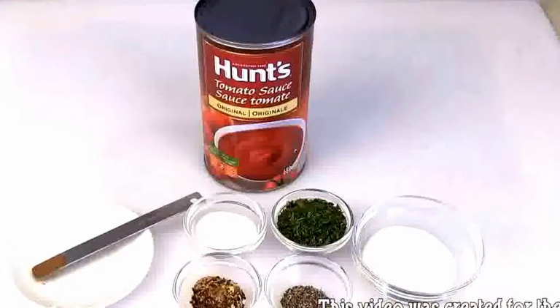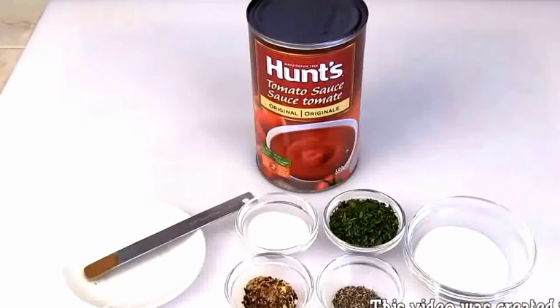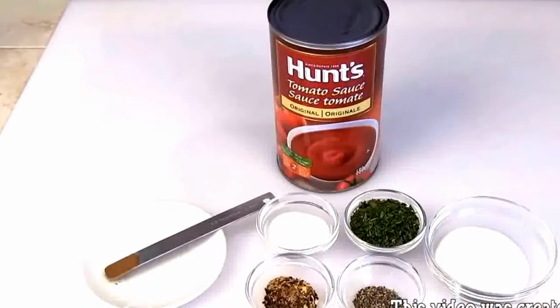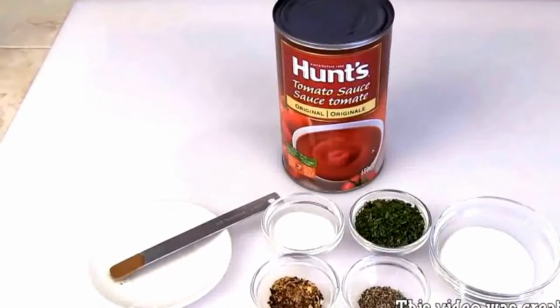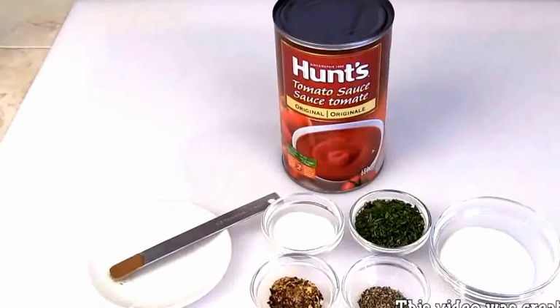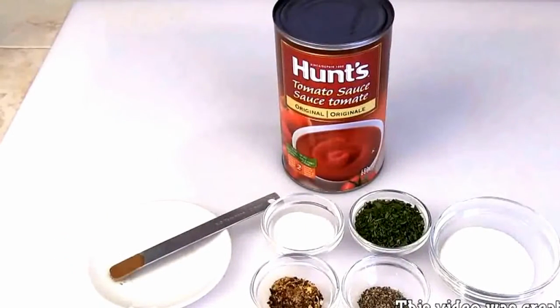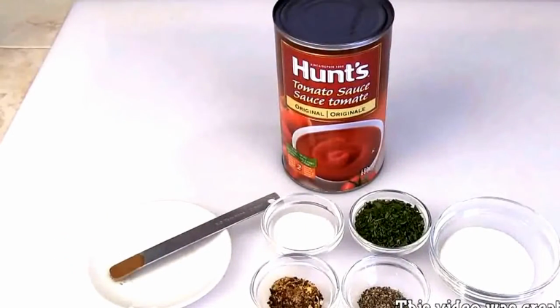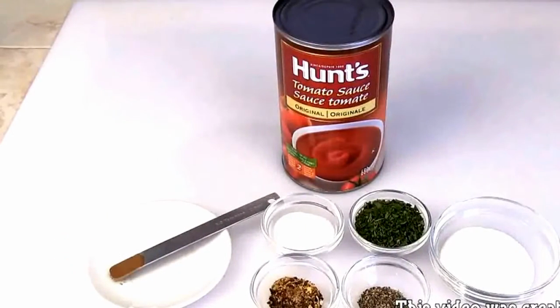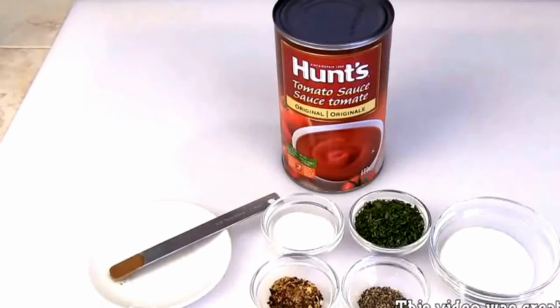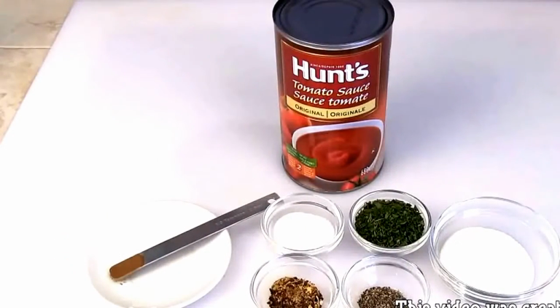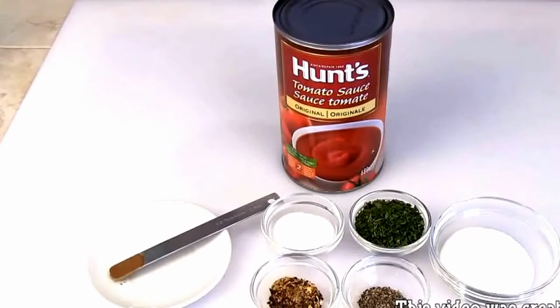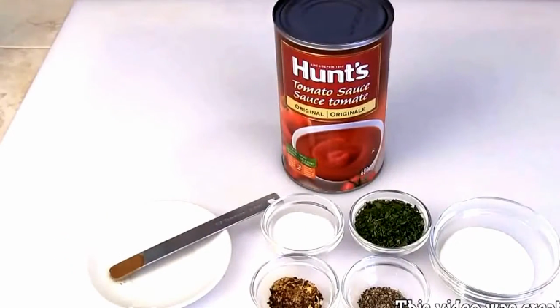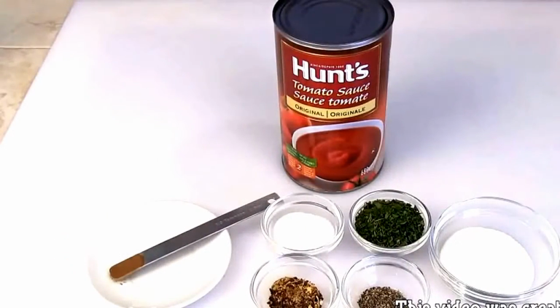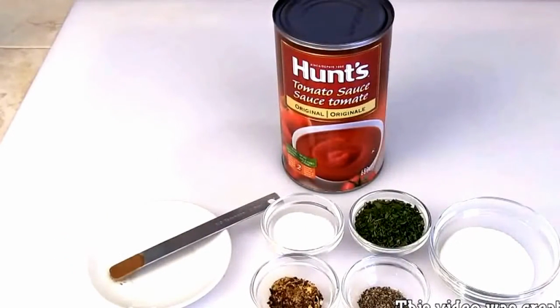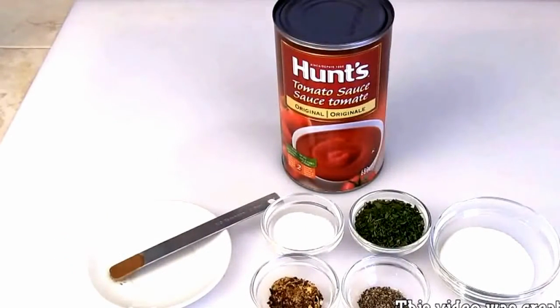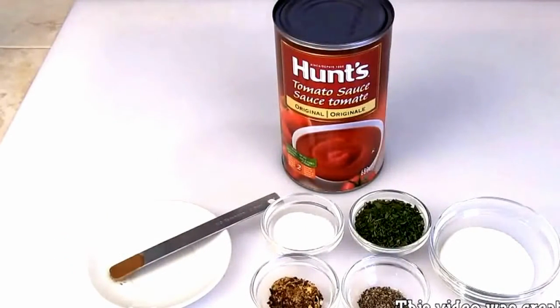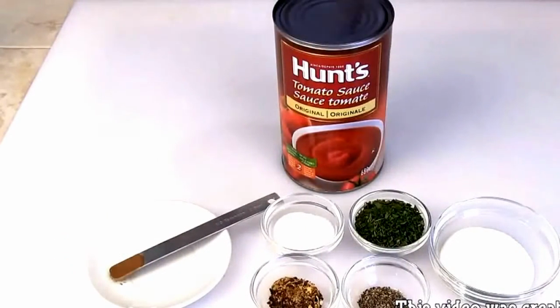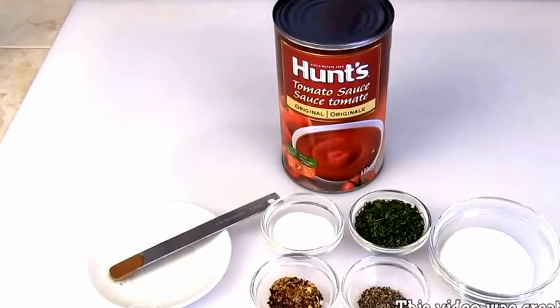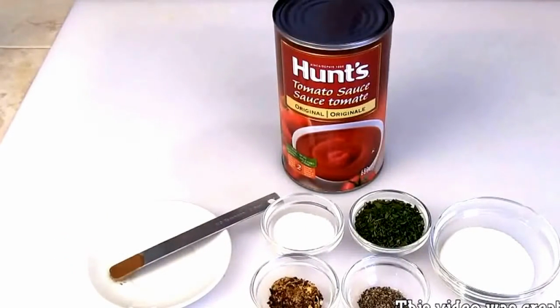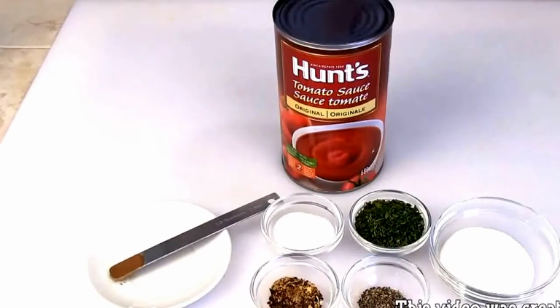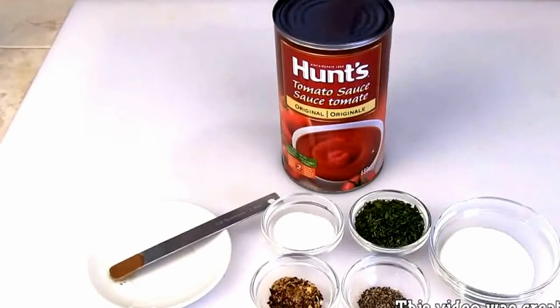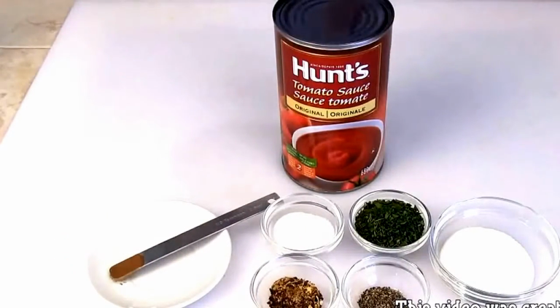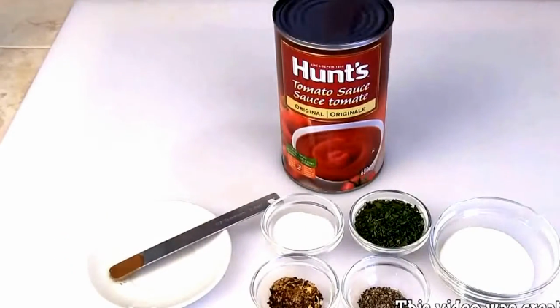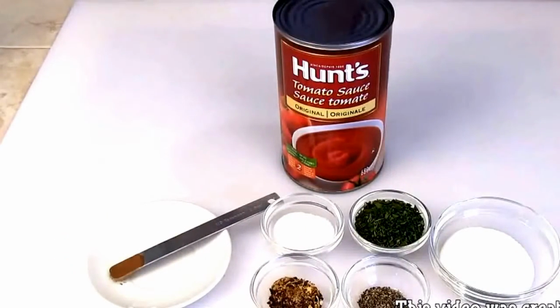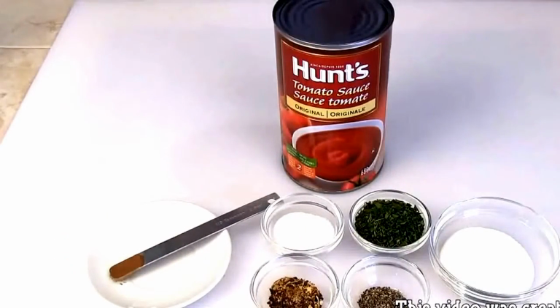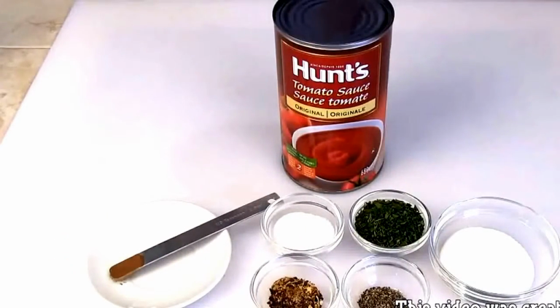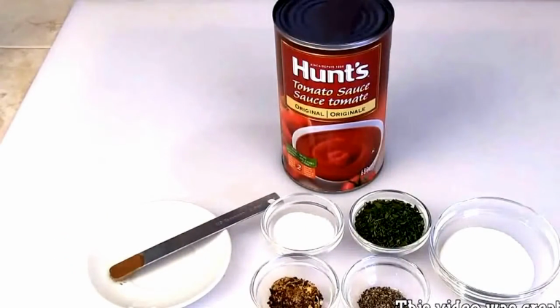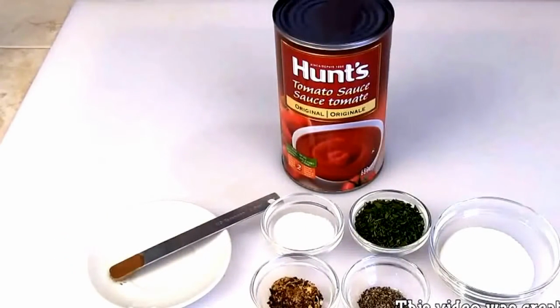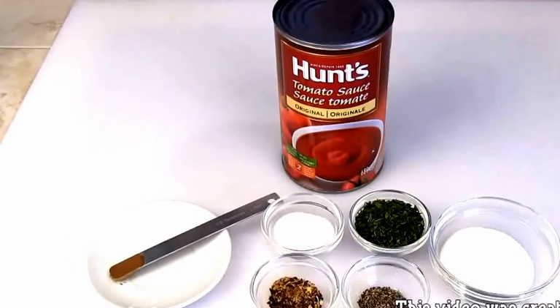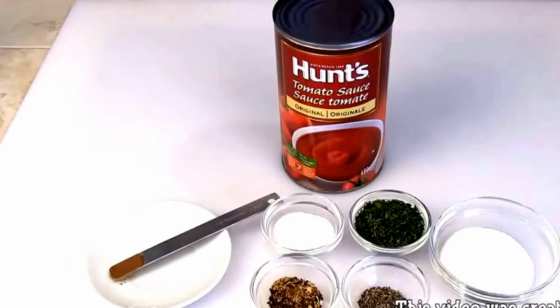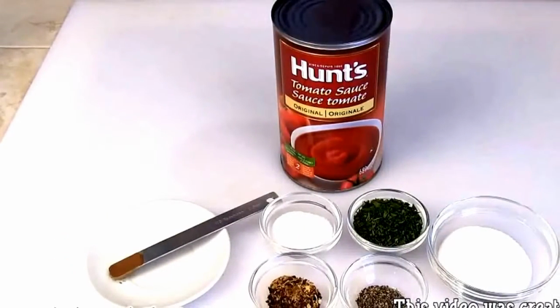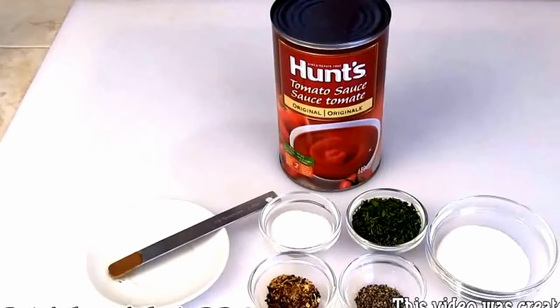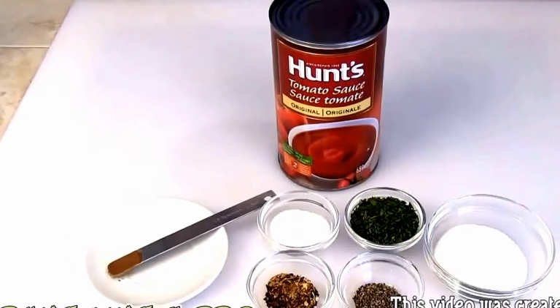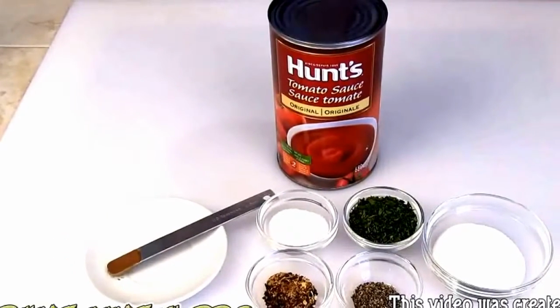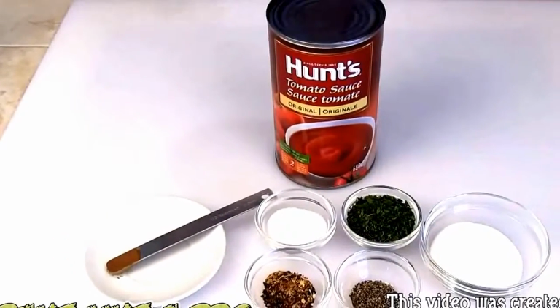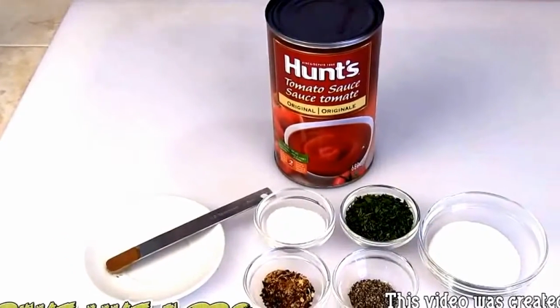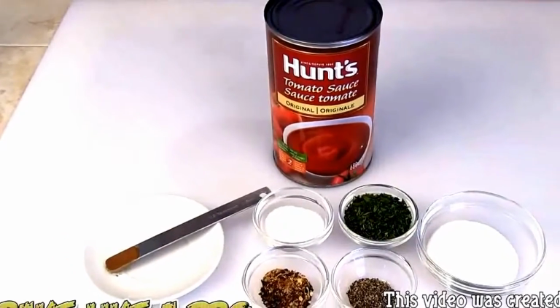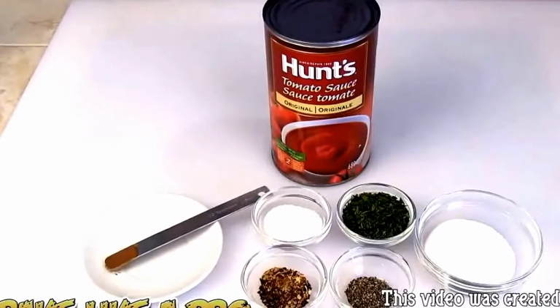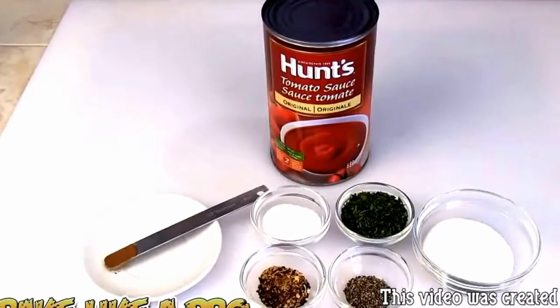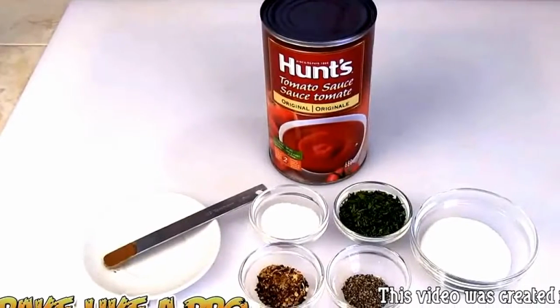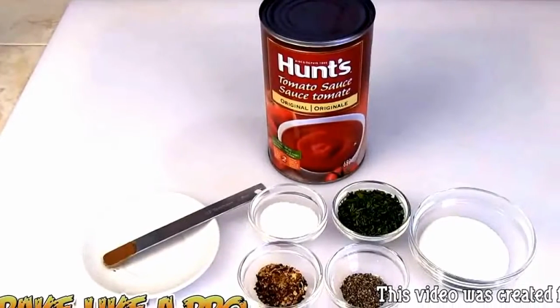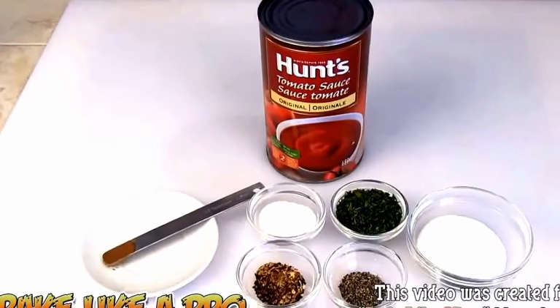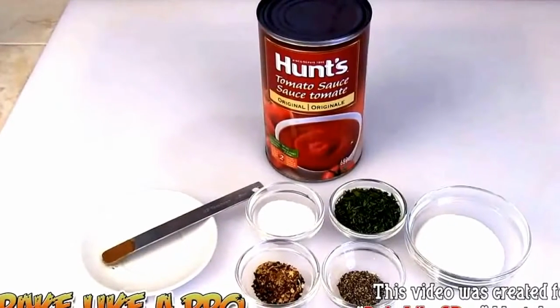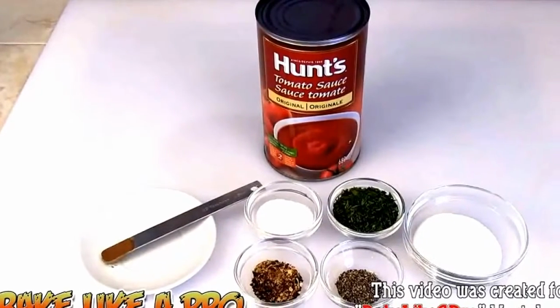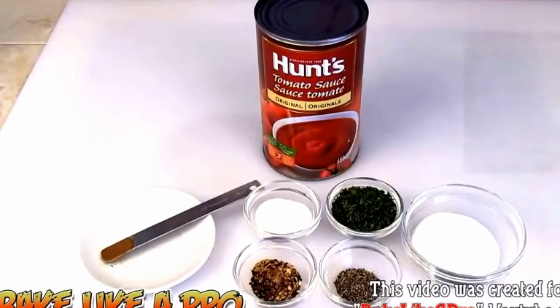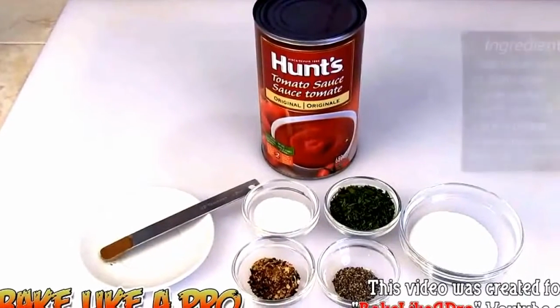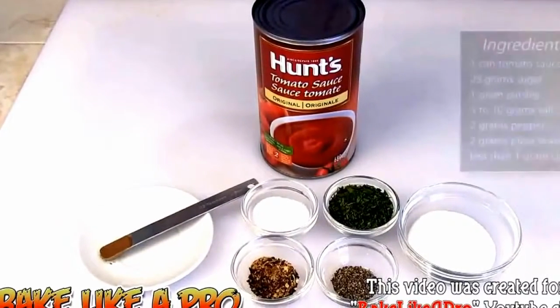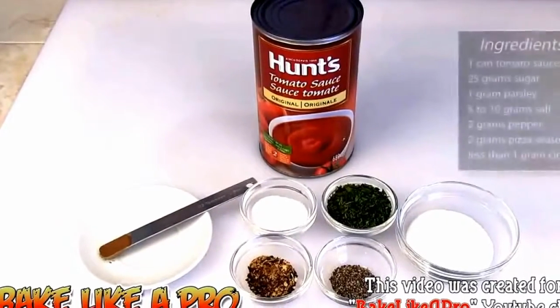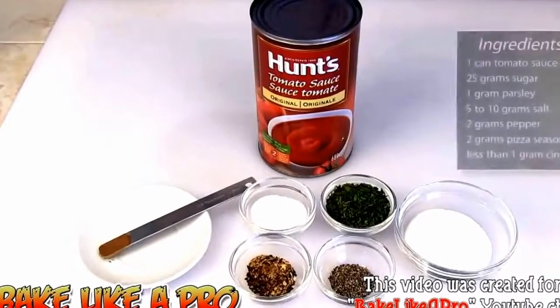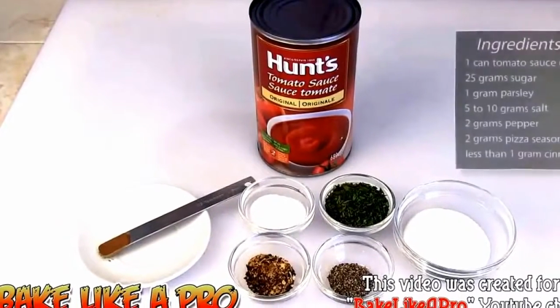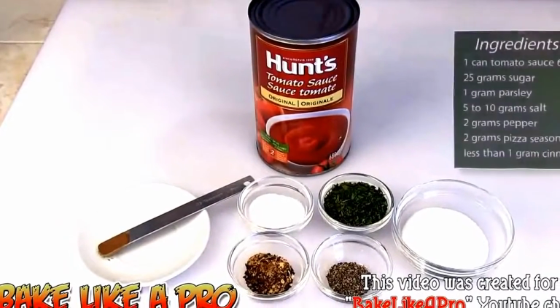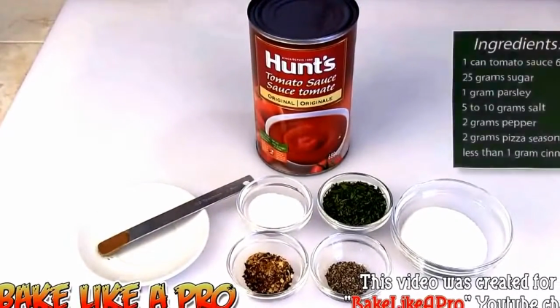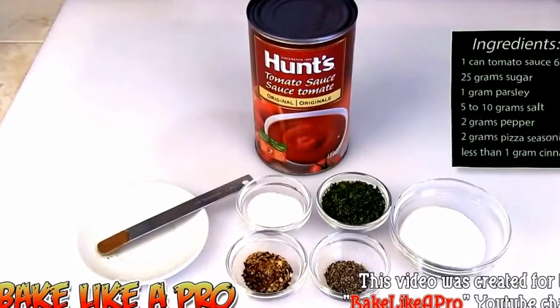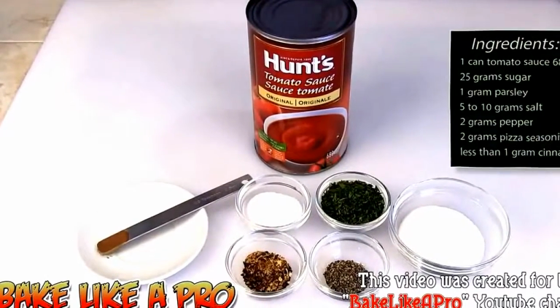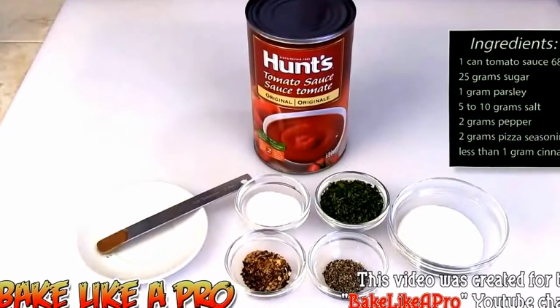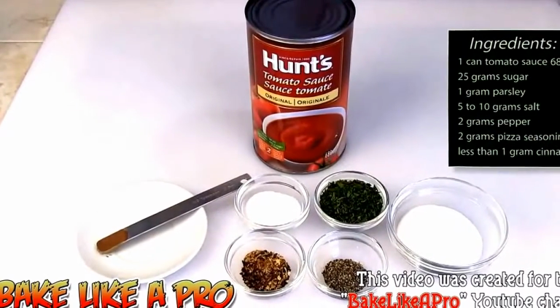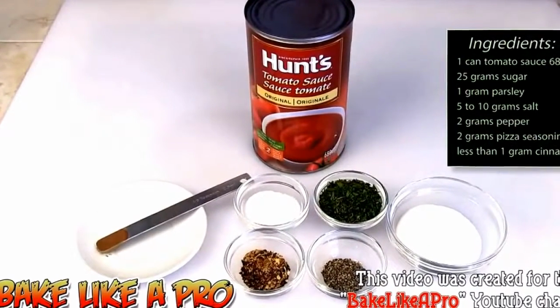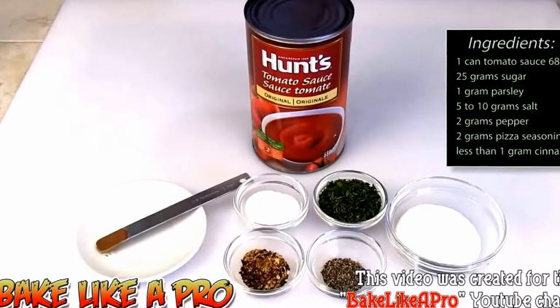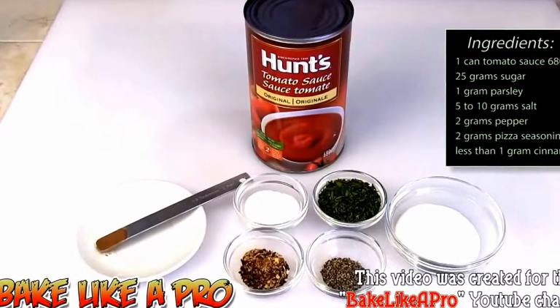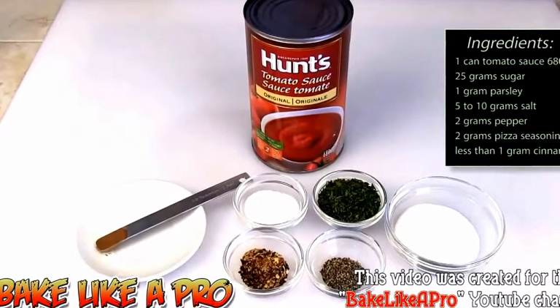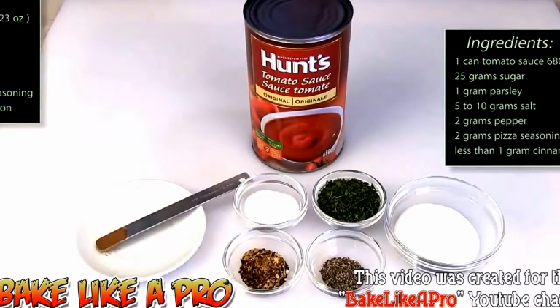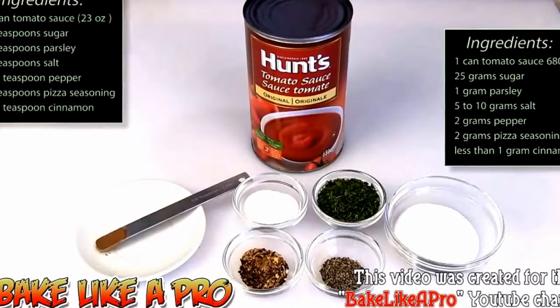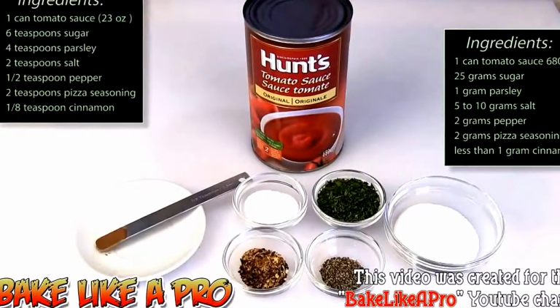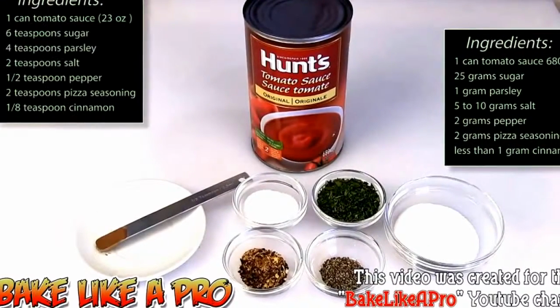Today I'm going to be making a very simple homemade pizza sauce that anybody can make at home. So let's get on with the ingredients.